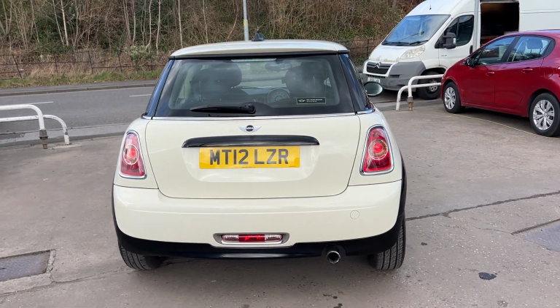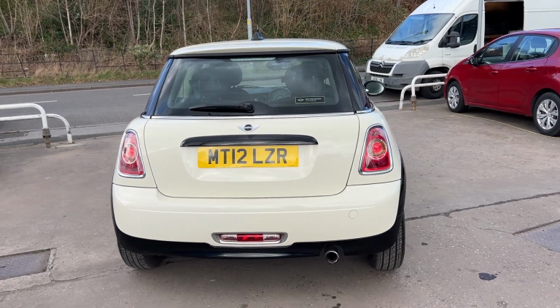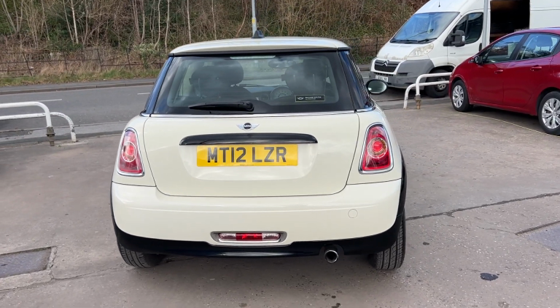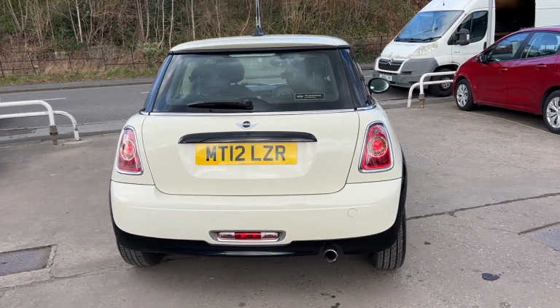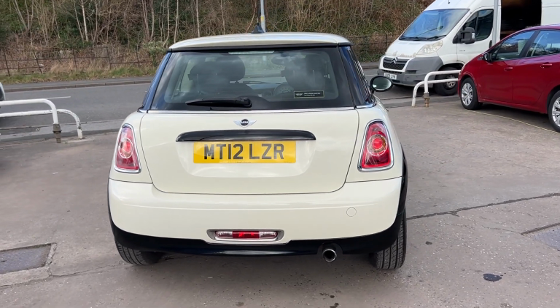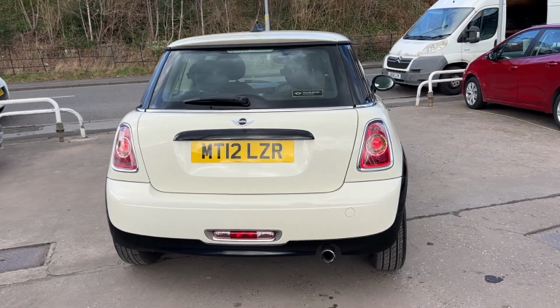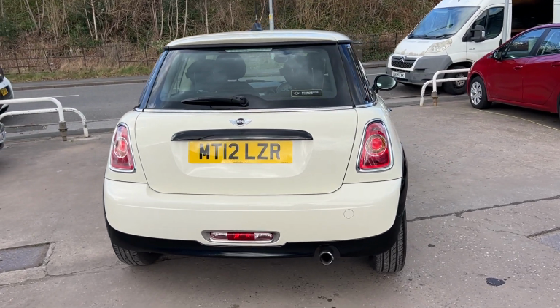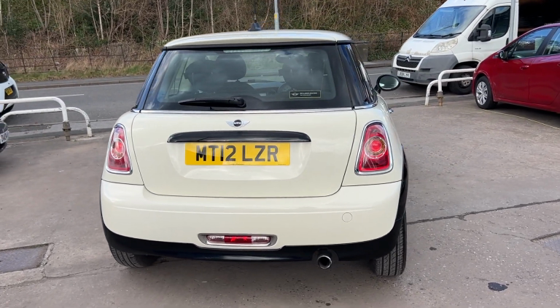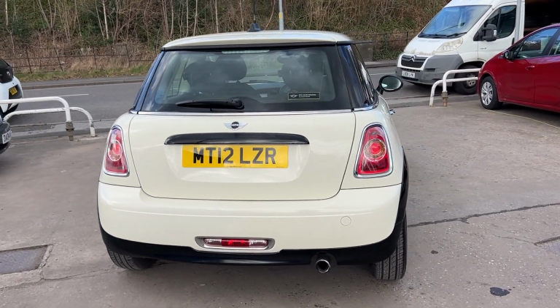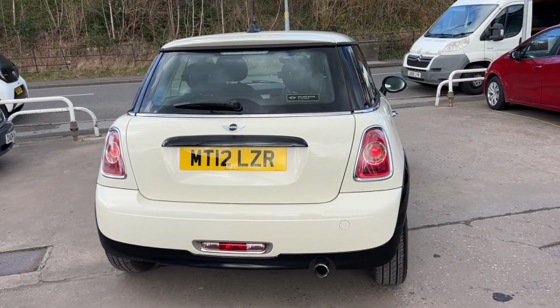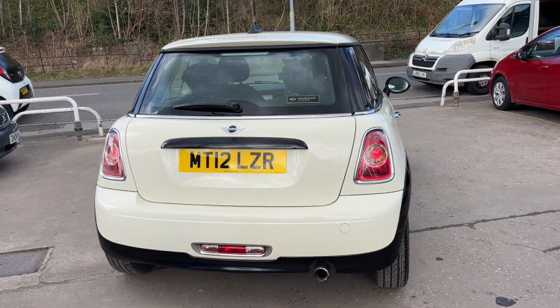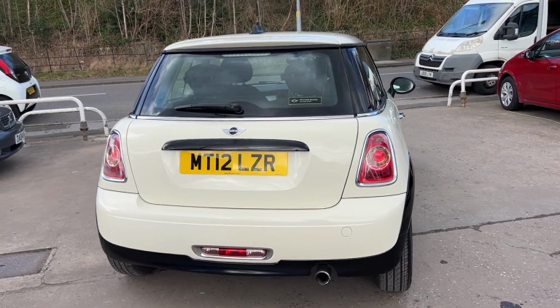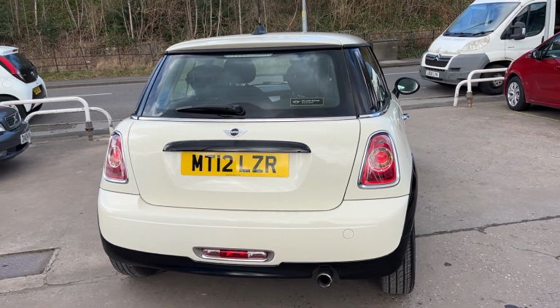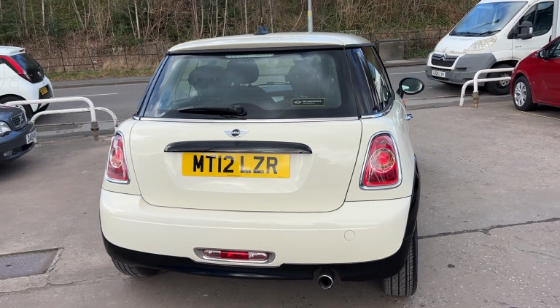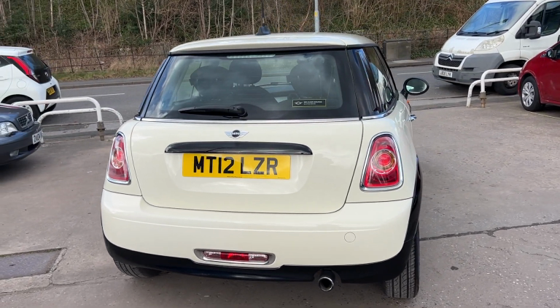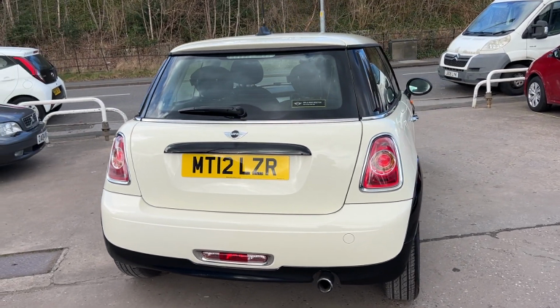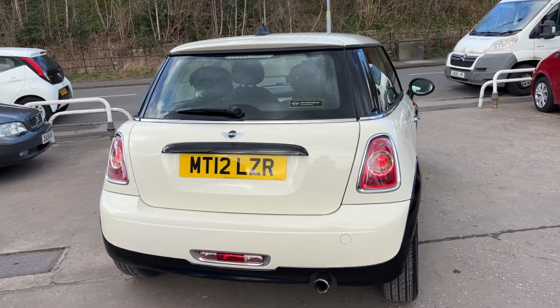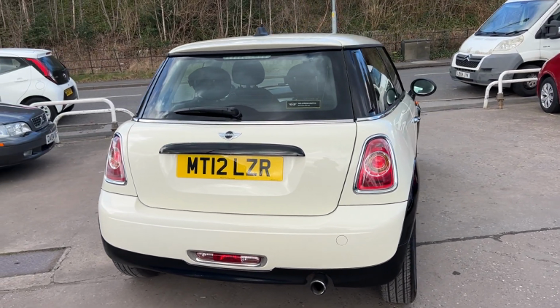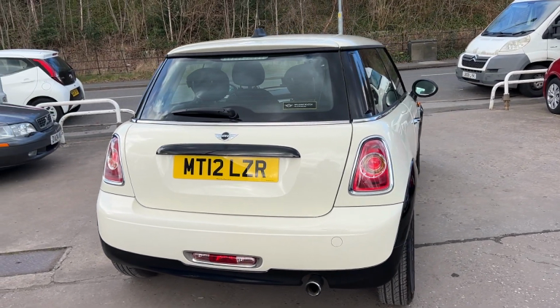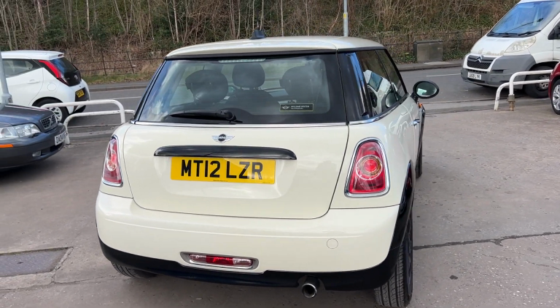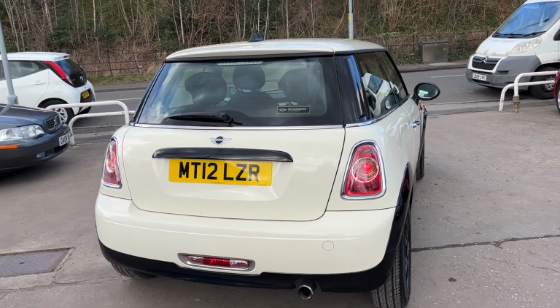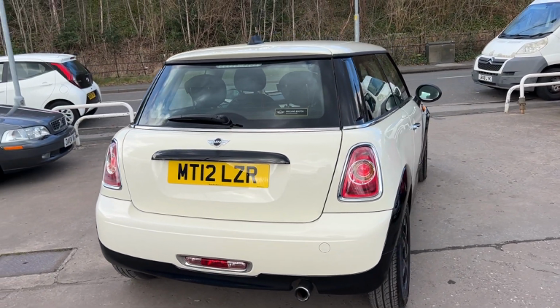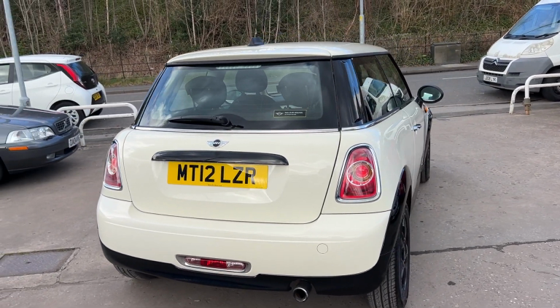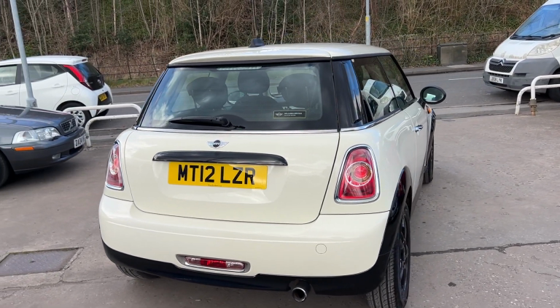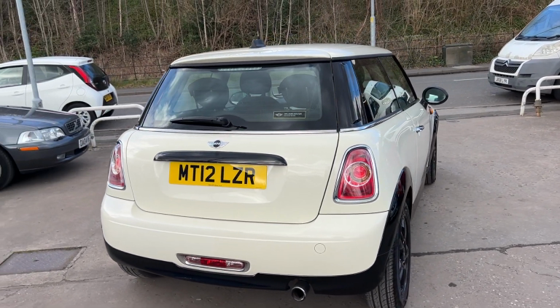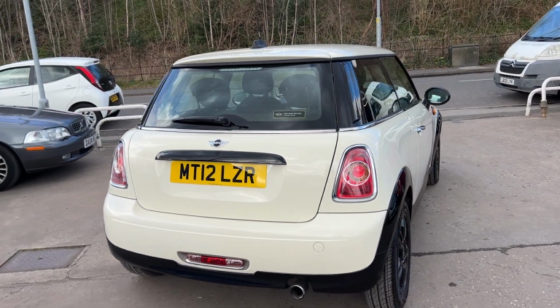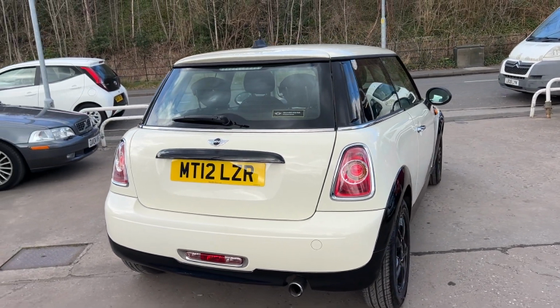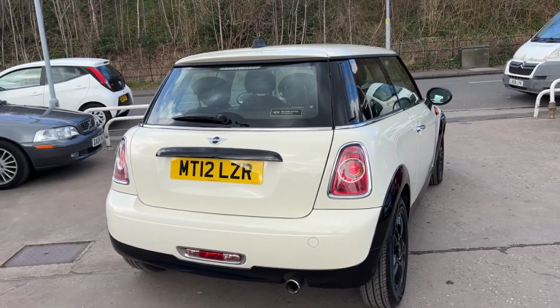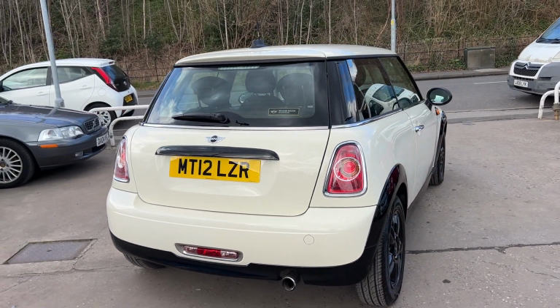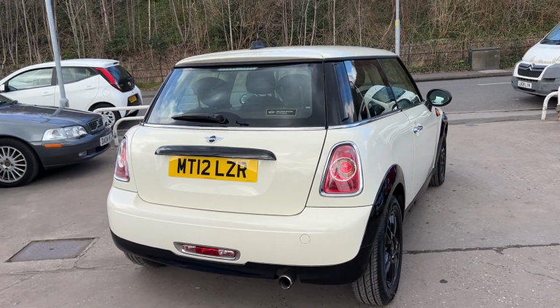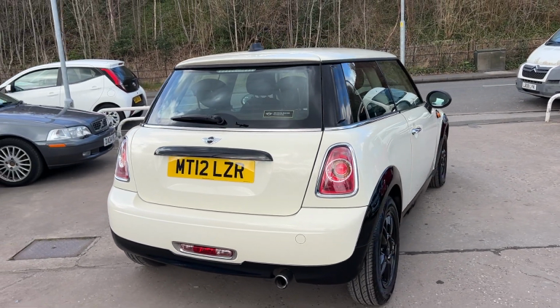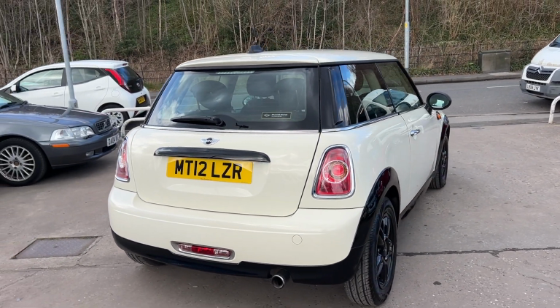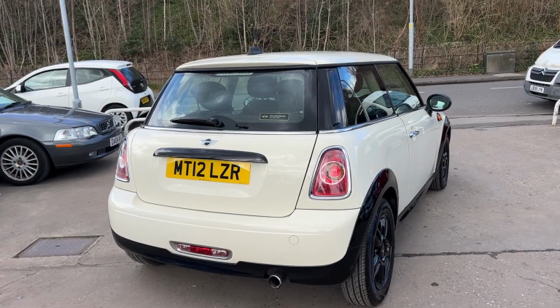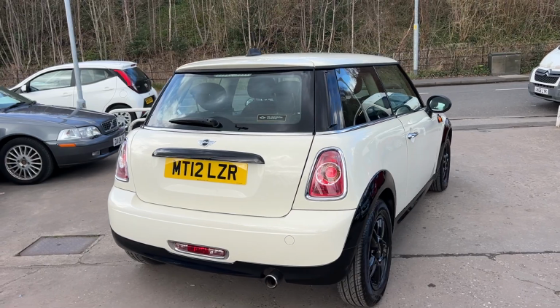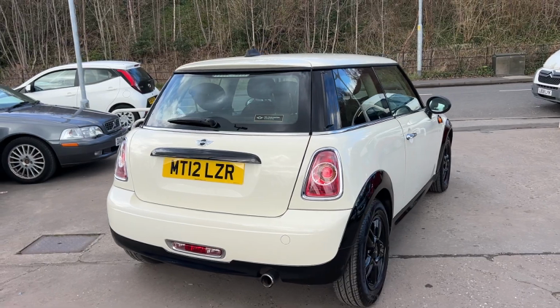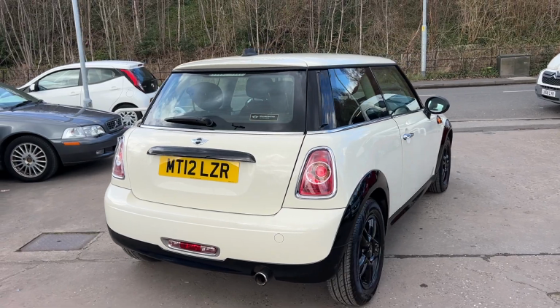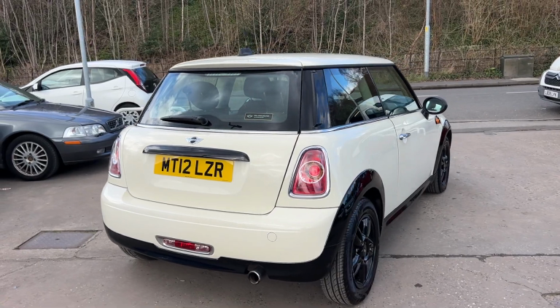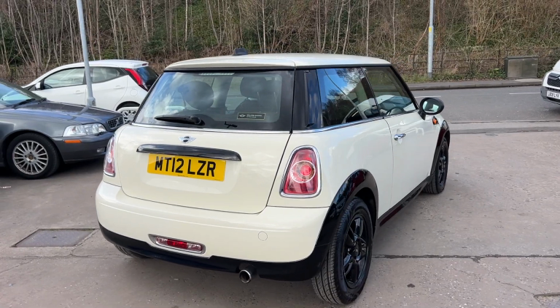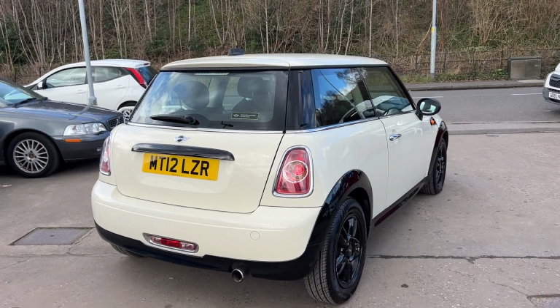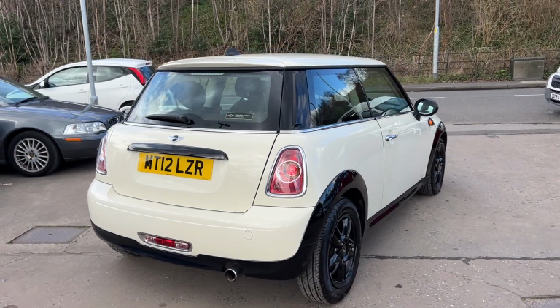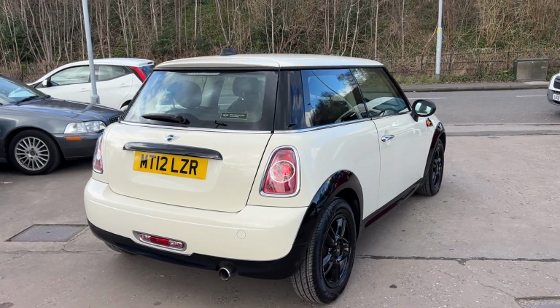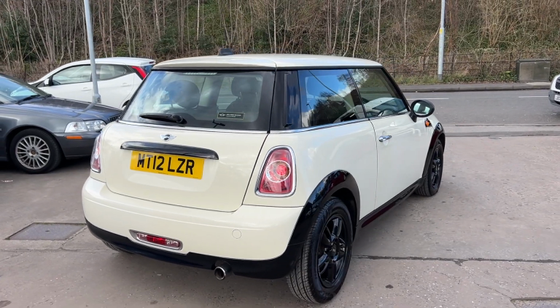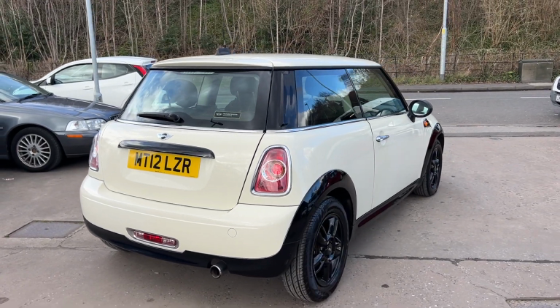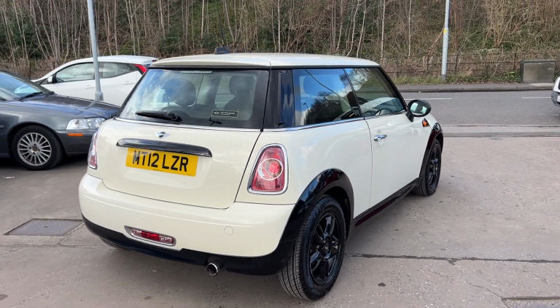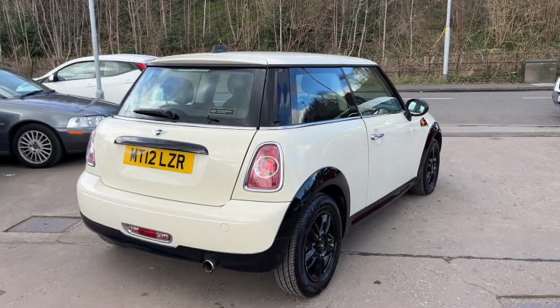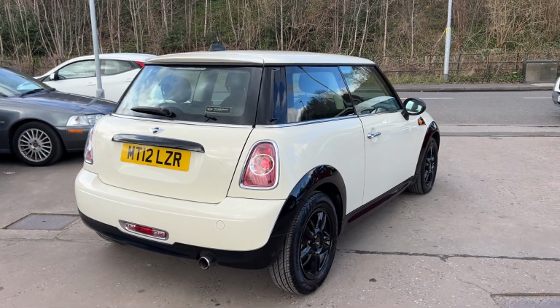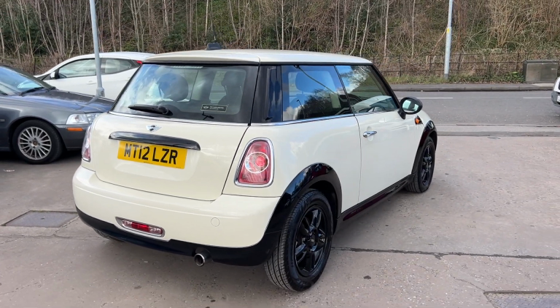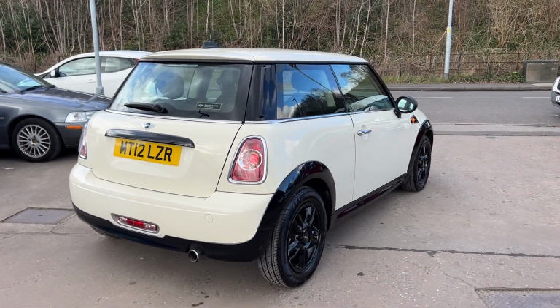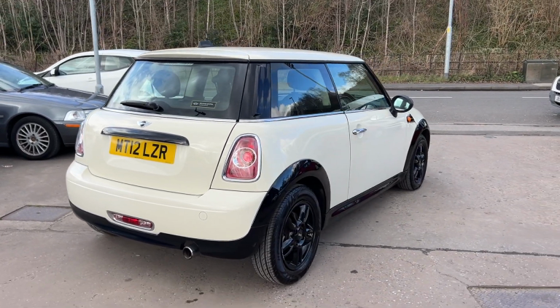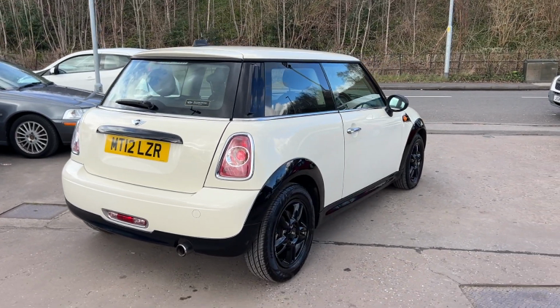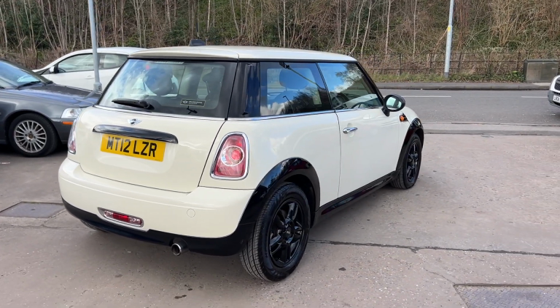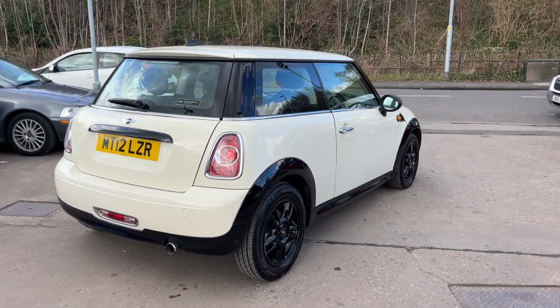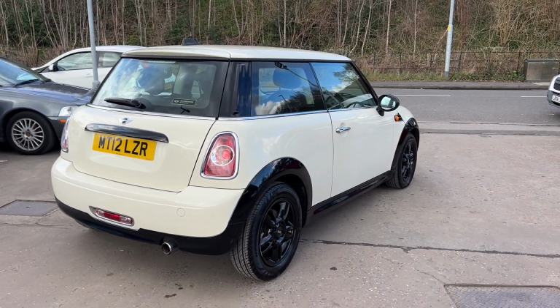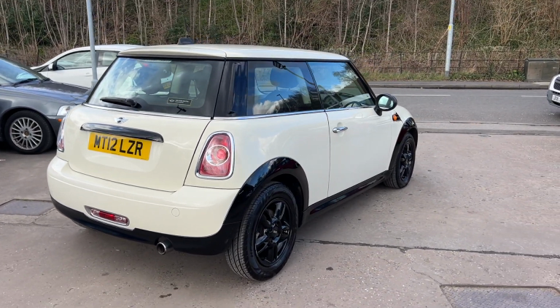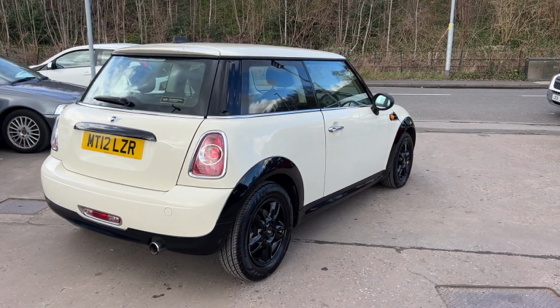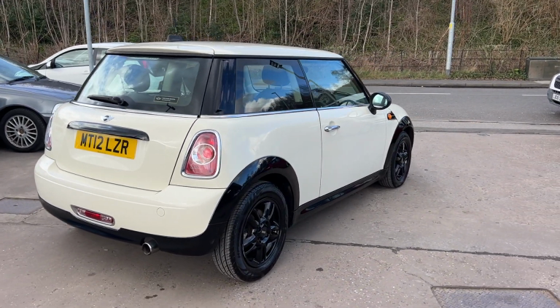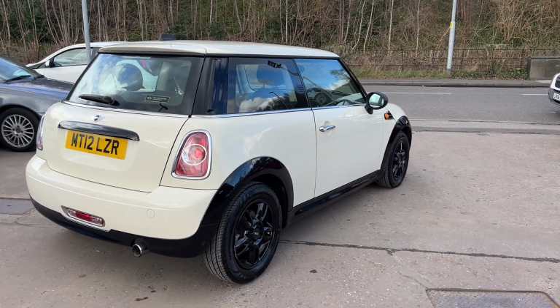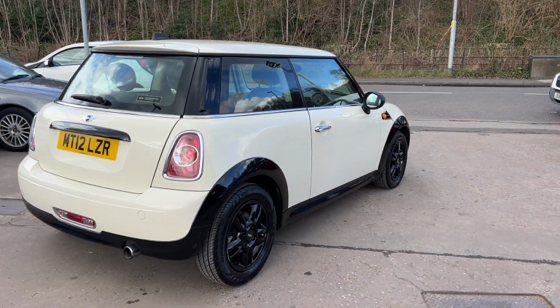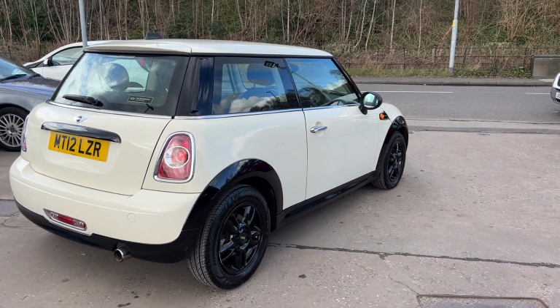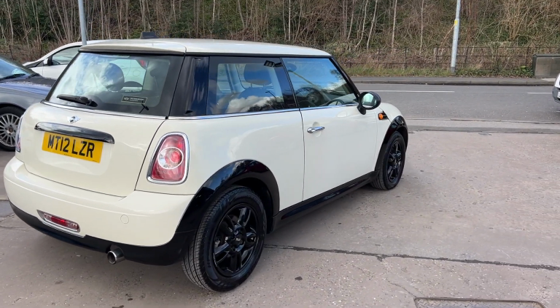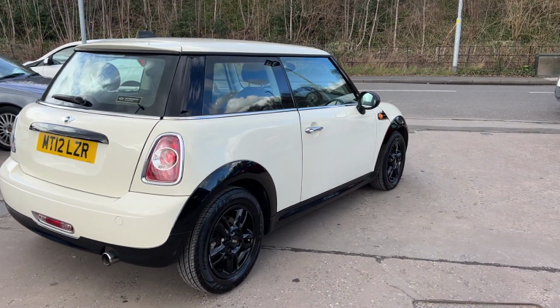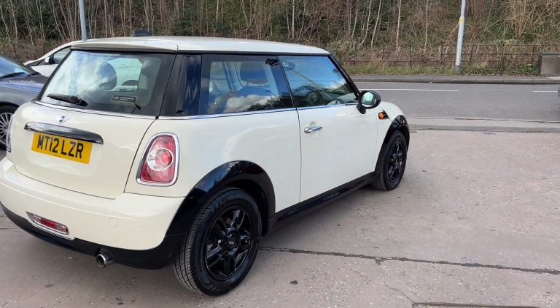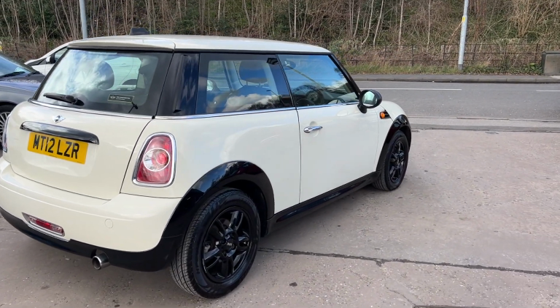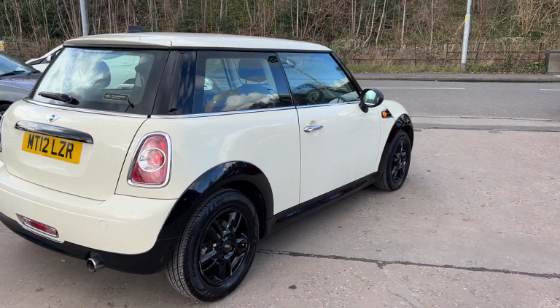The car has service history and has done 61,000 miles. I'll show you inside.